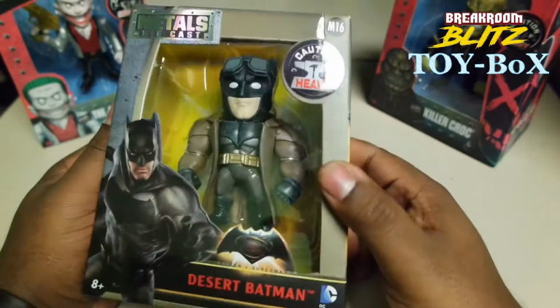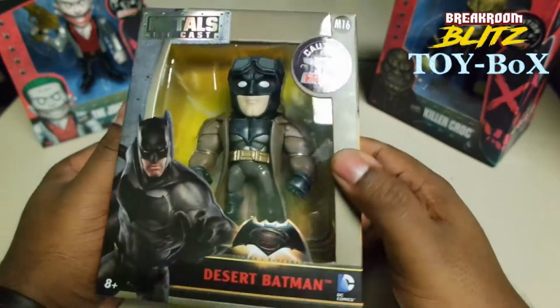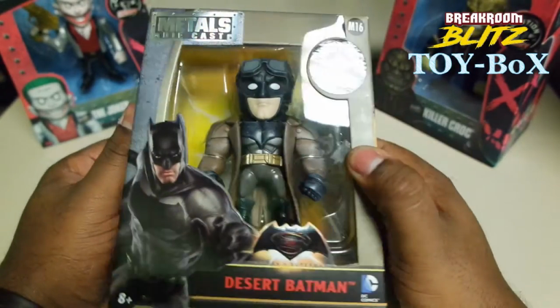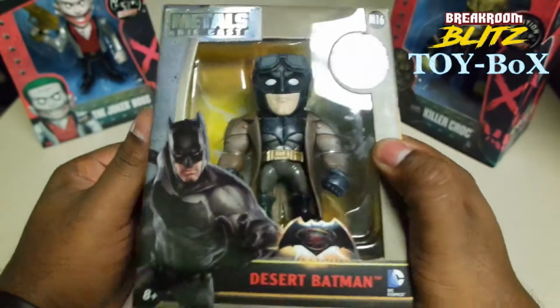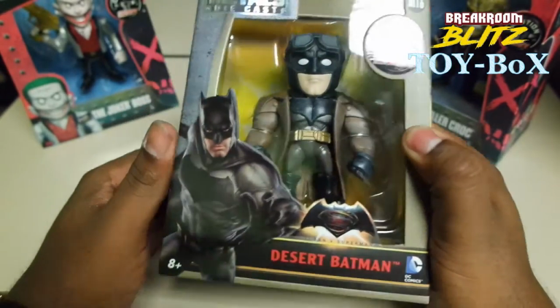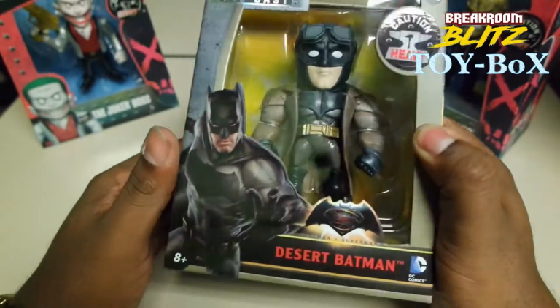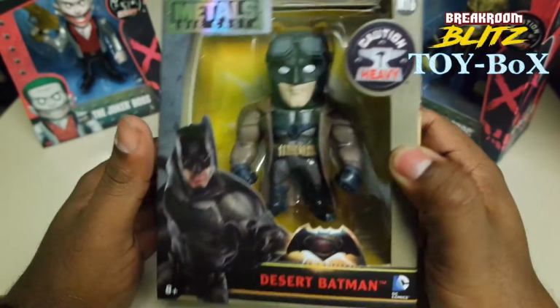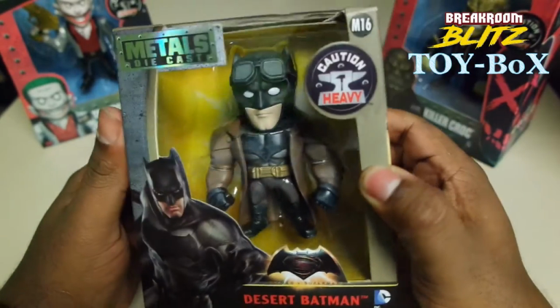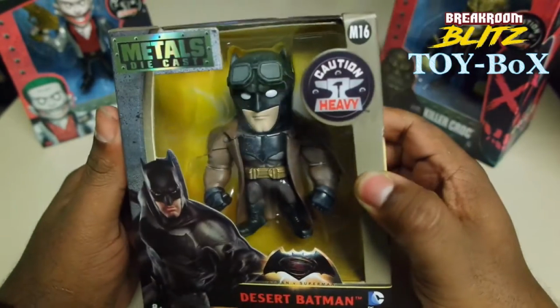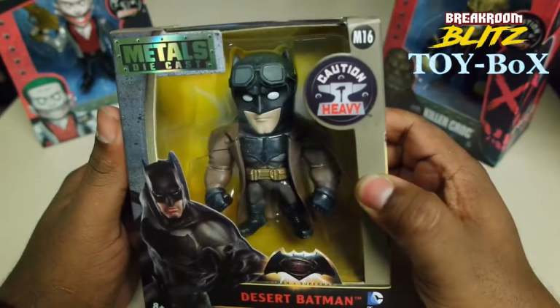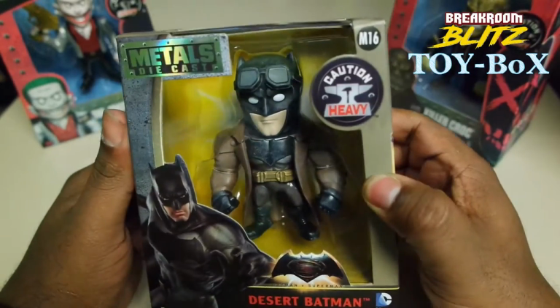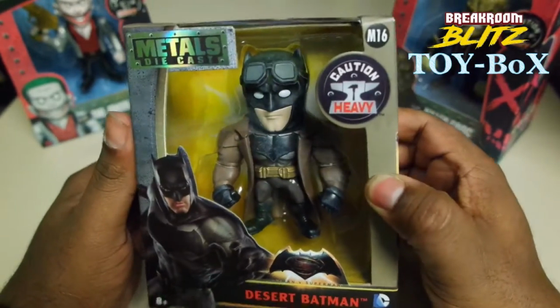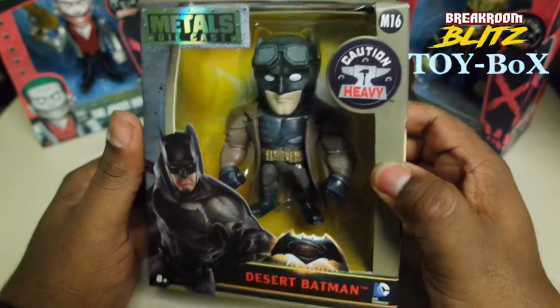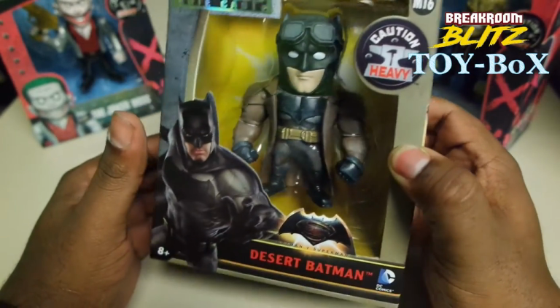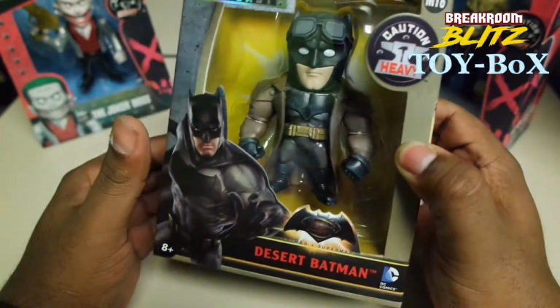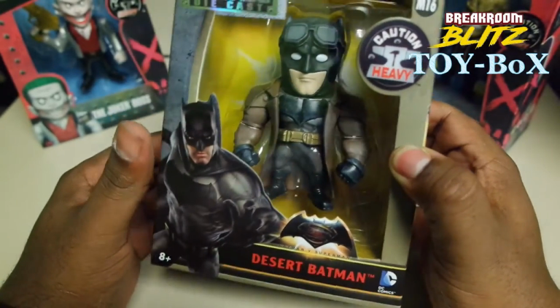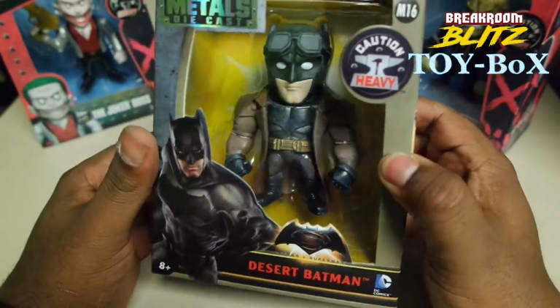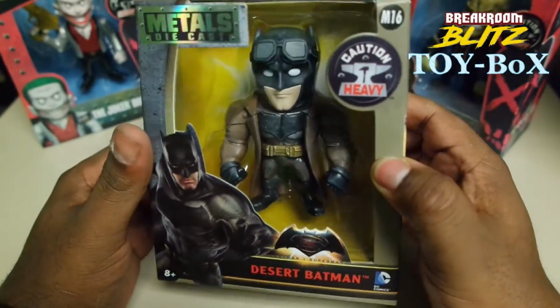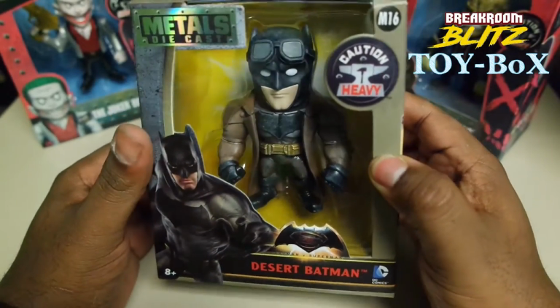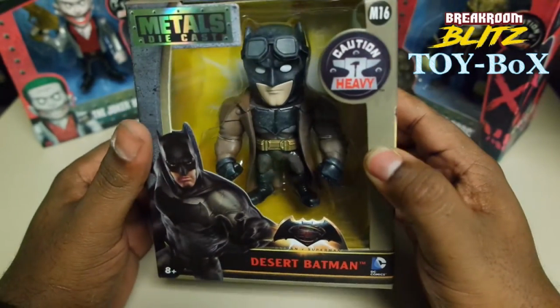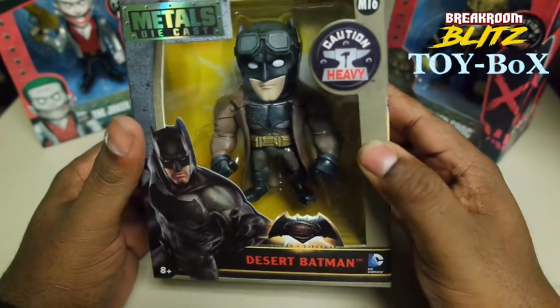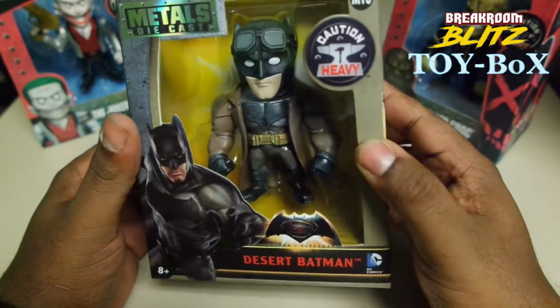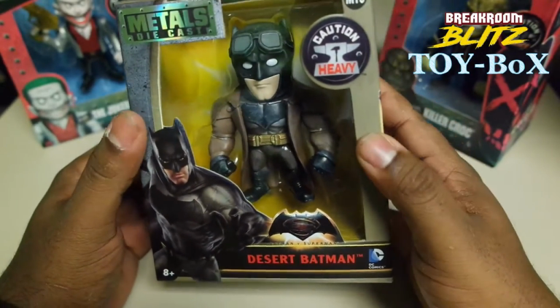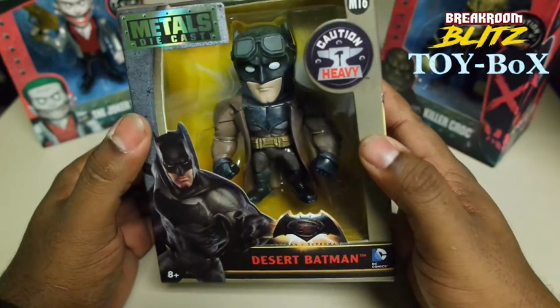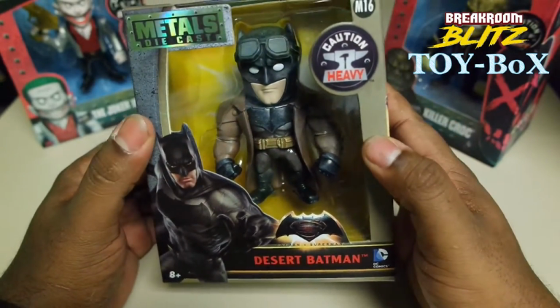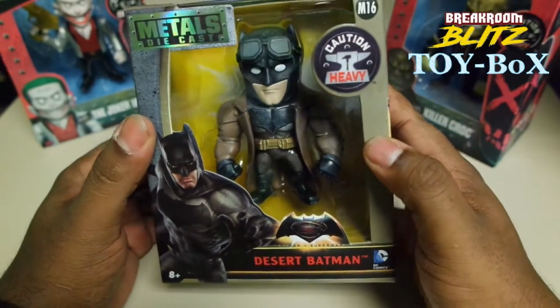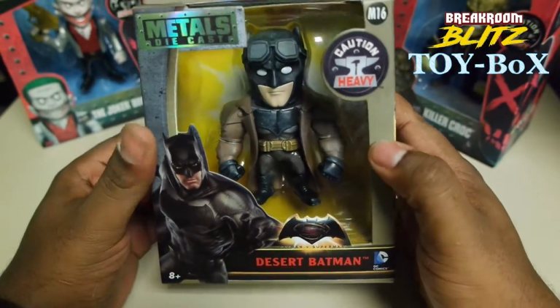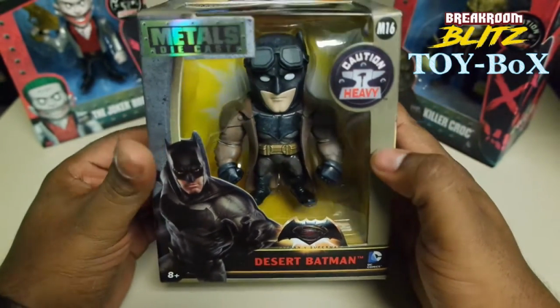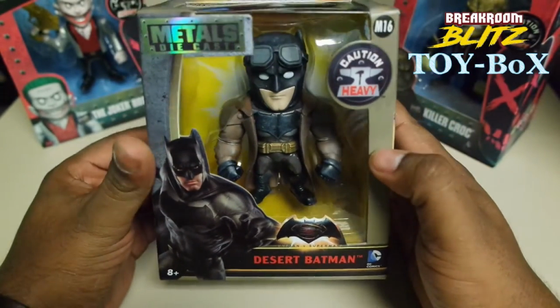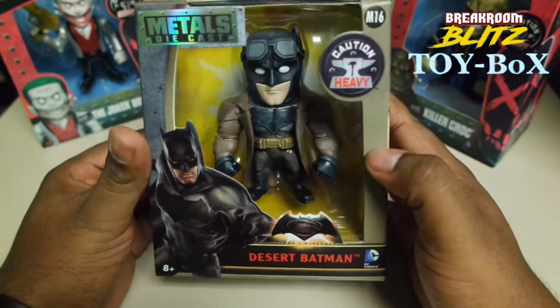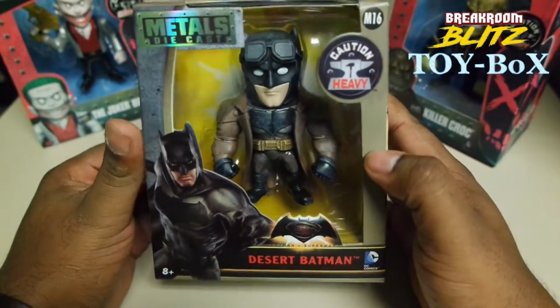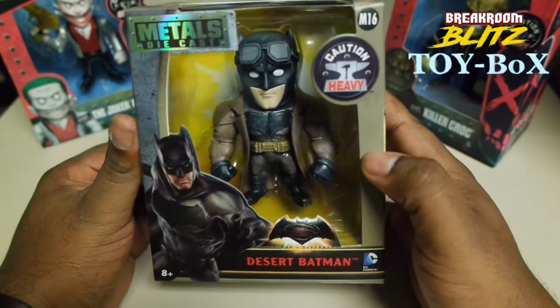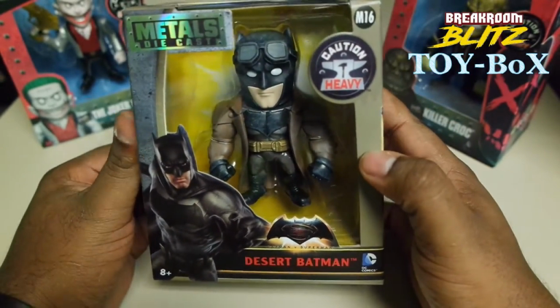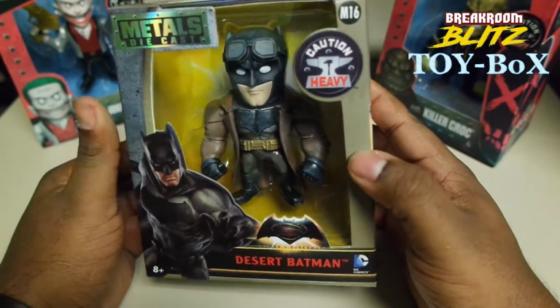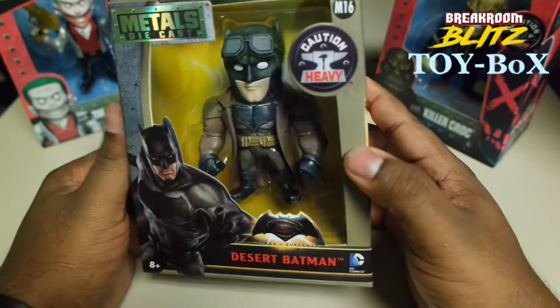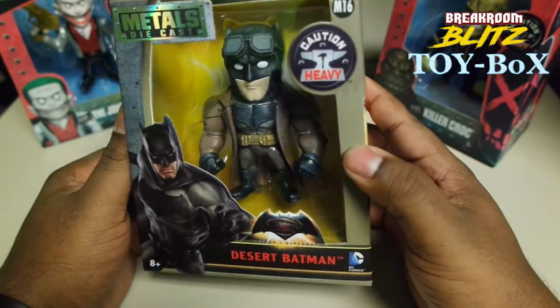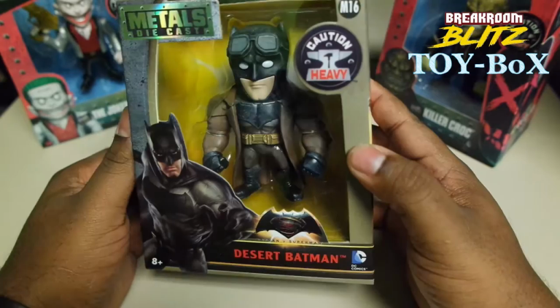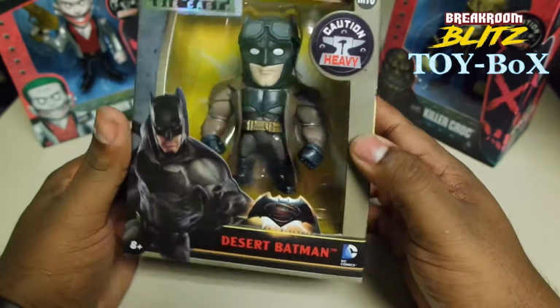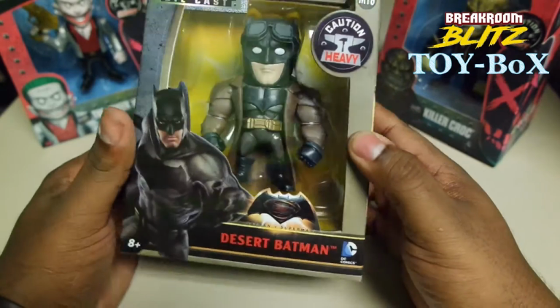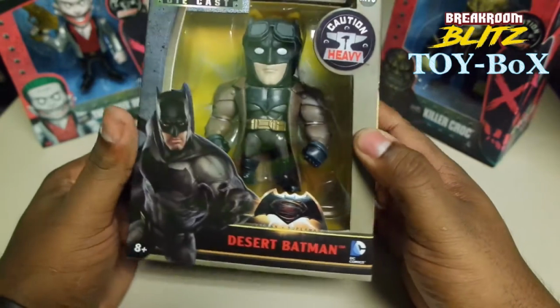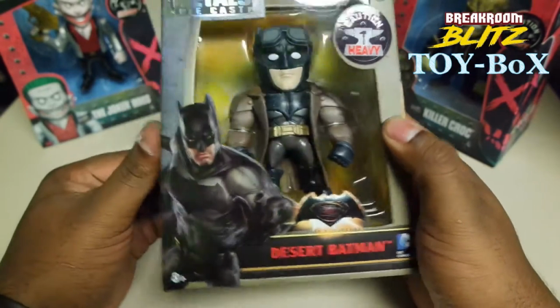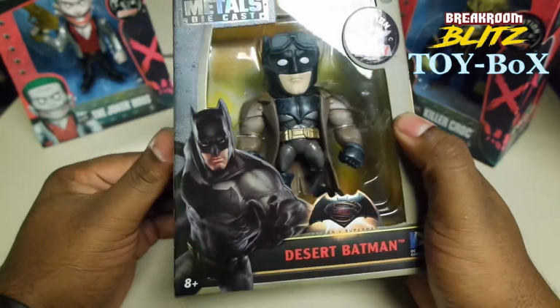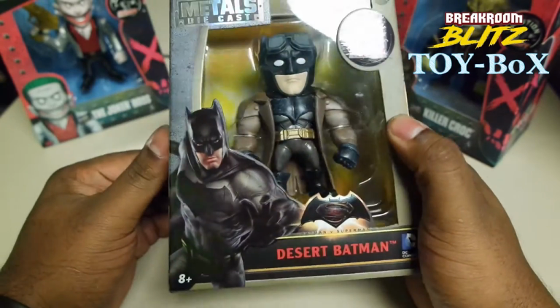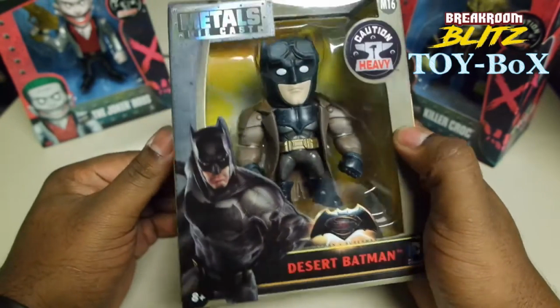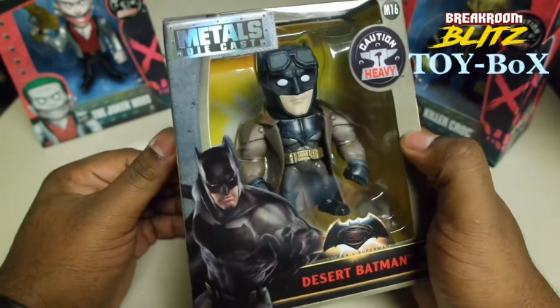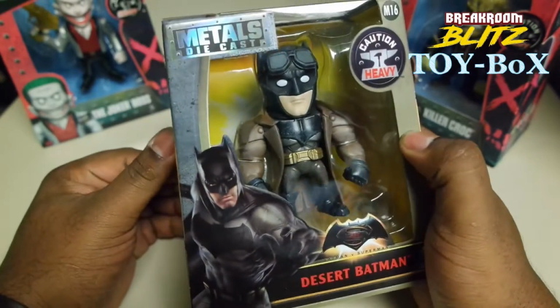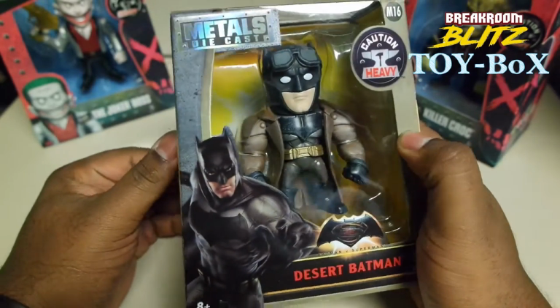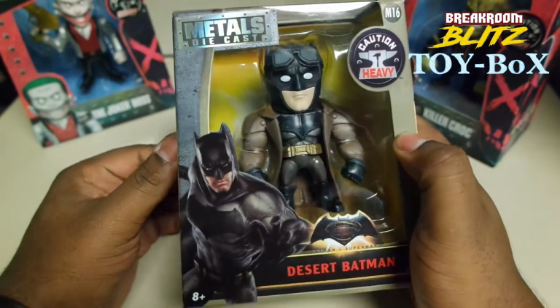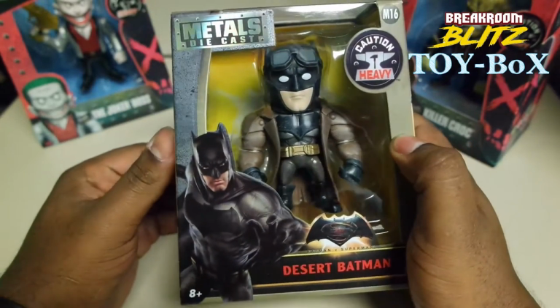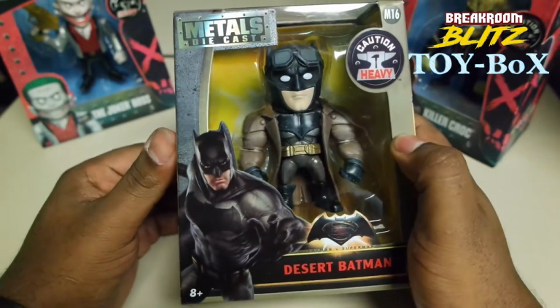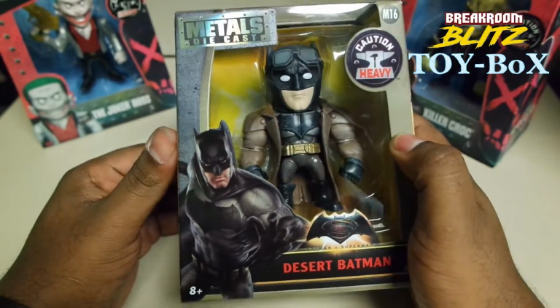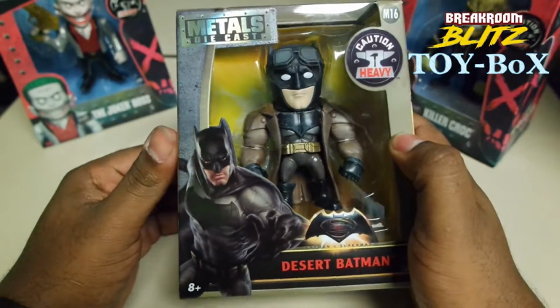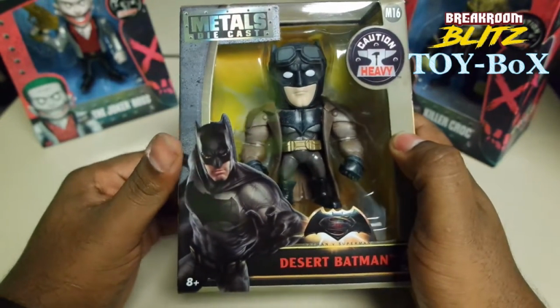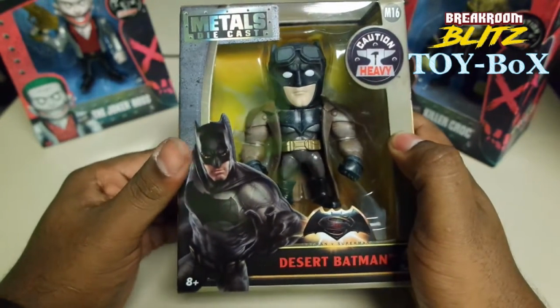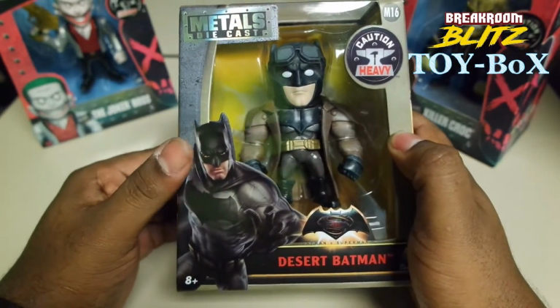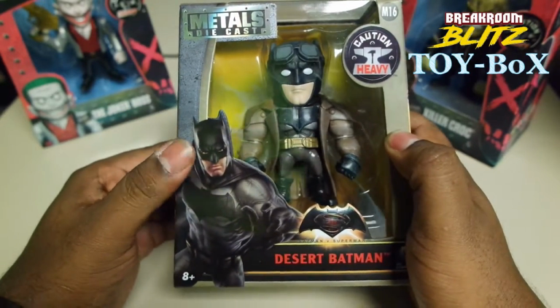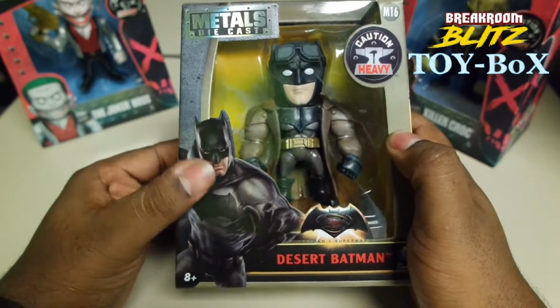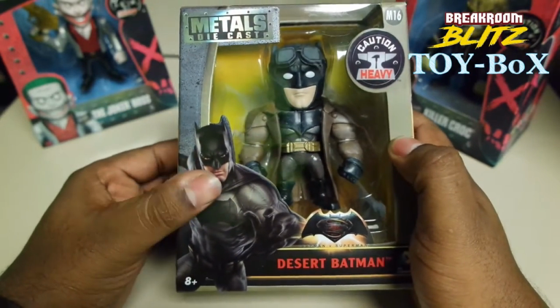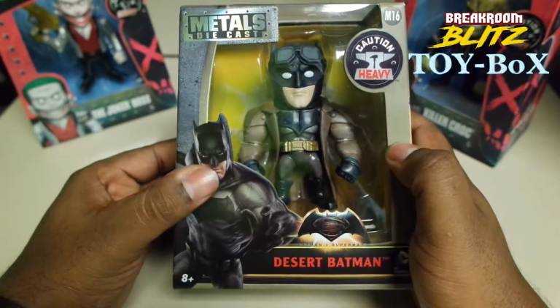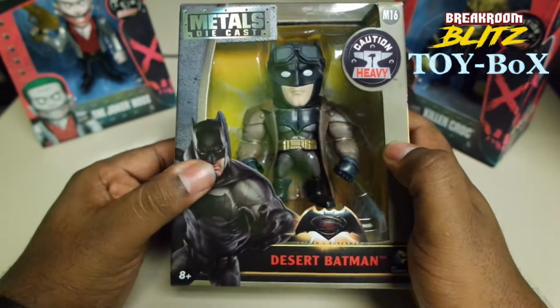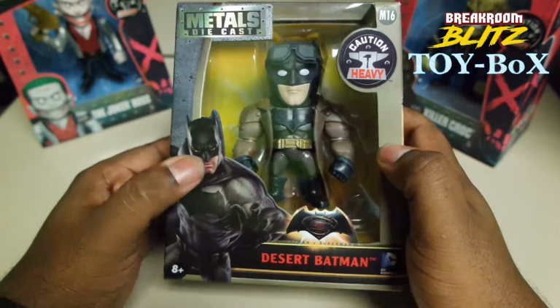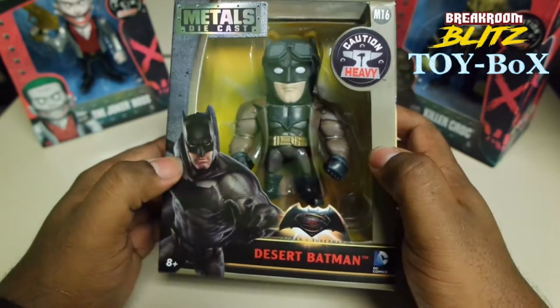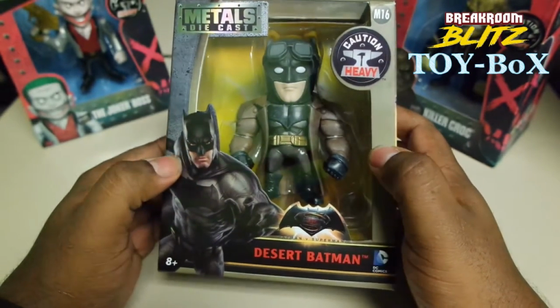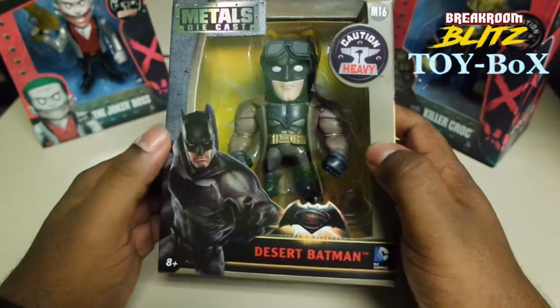Alright guys, it's your boy DeAnthony, back with another Break Room Blitz toy box. Like I said, I do buy a lot of figures.